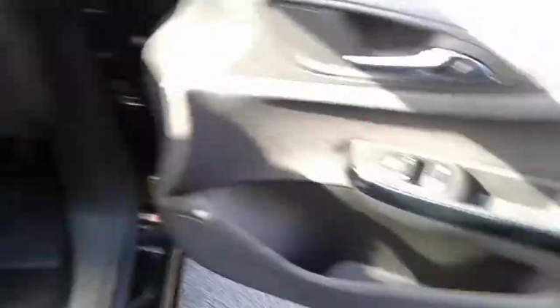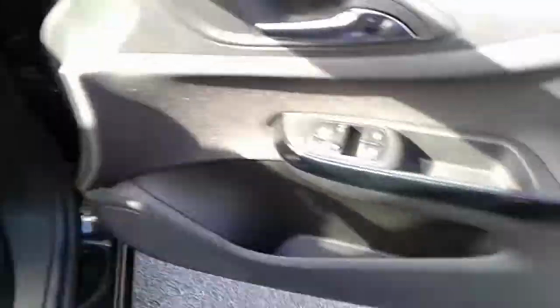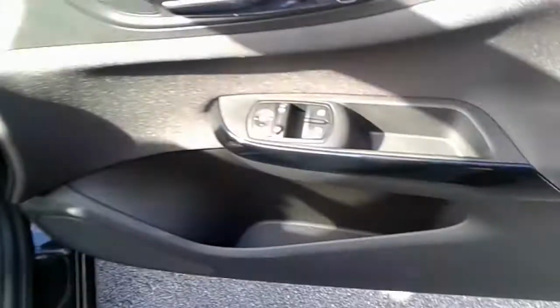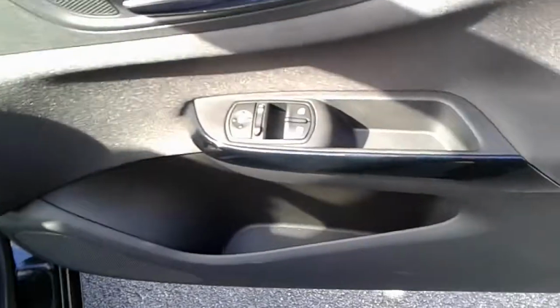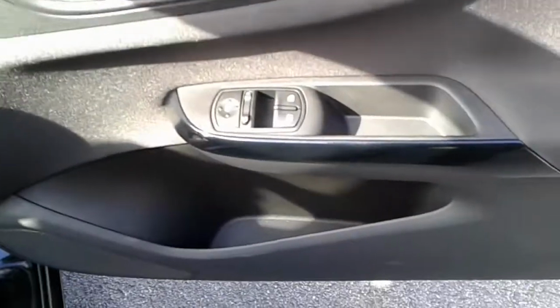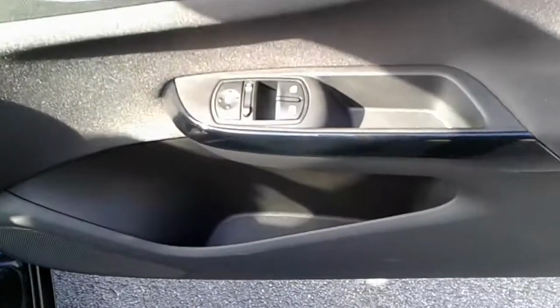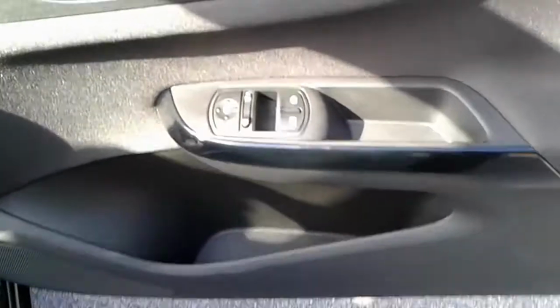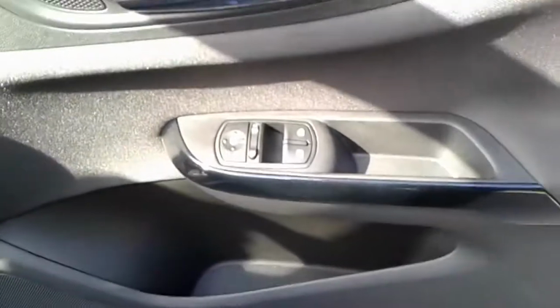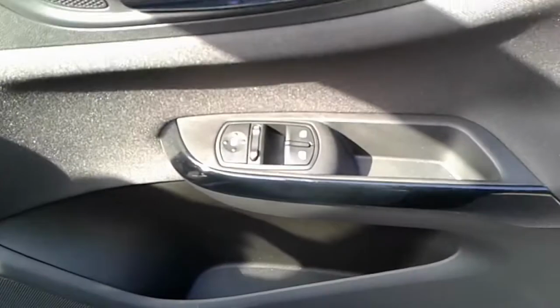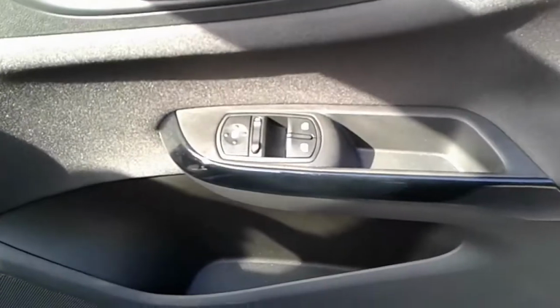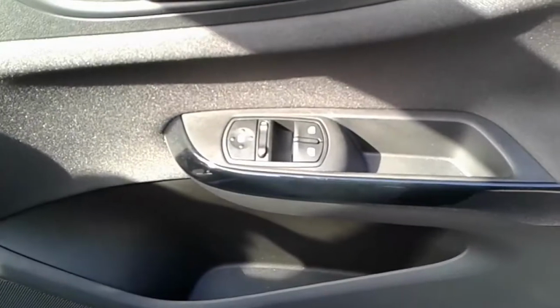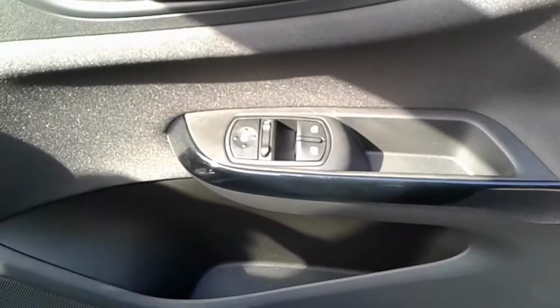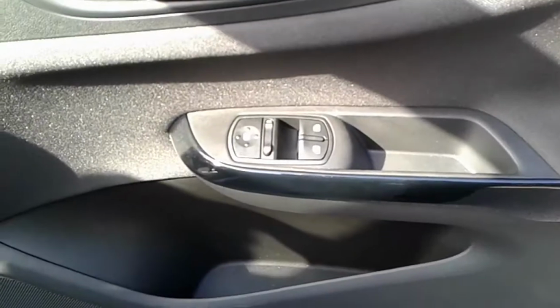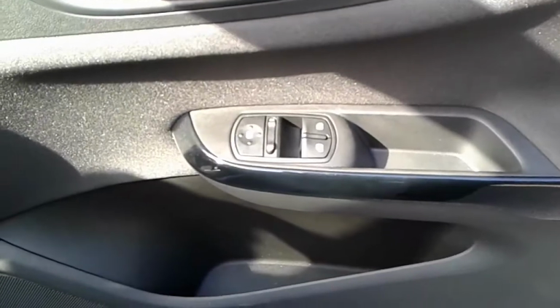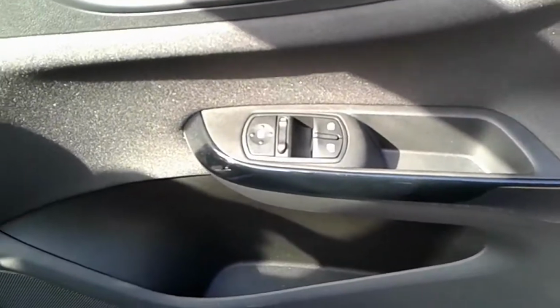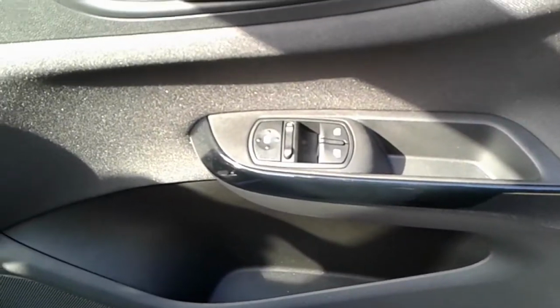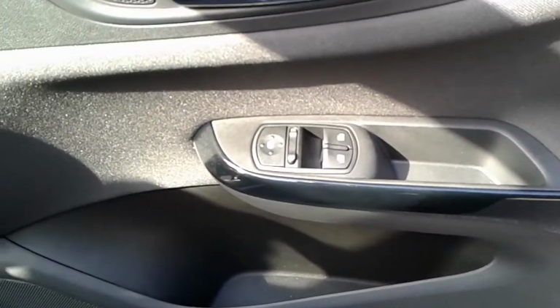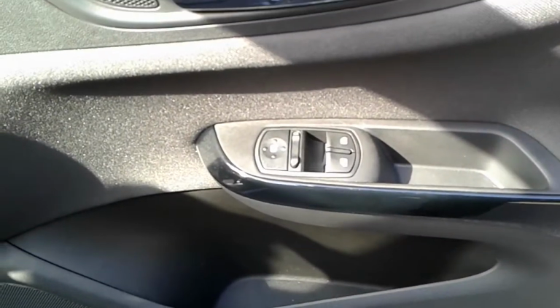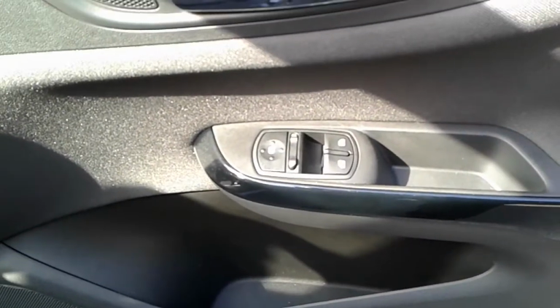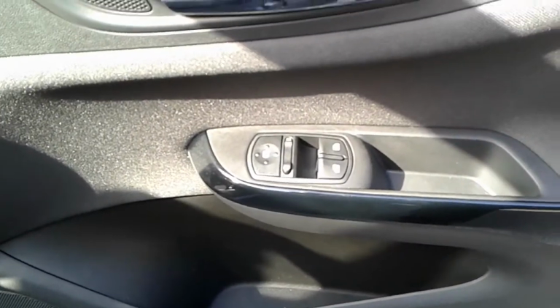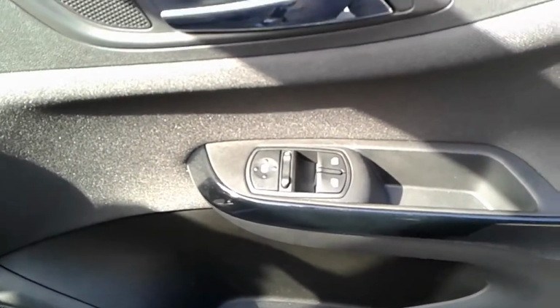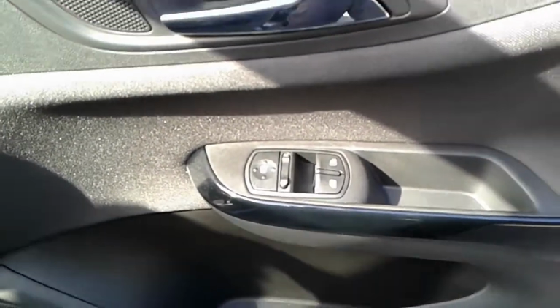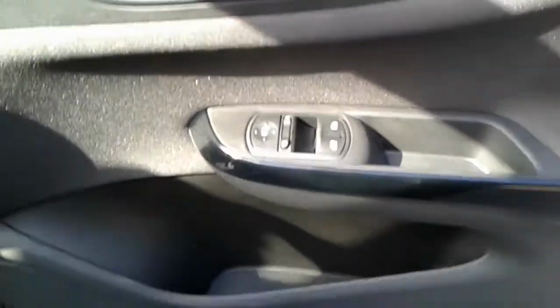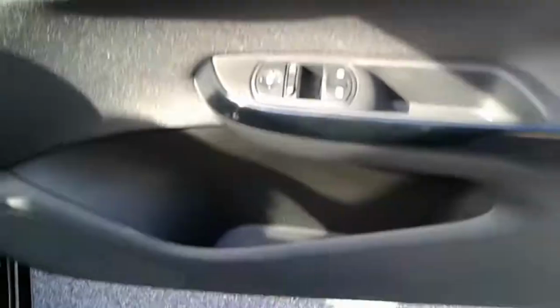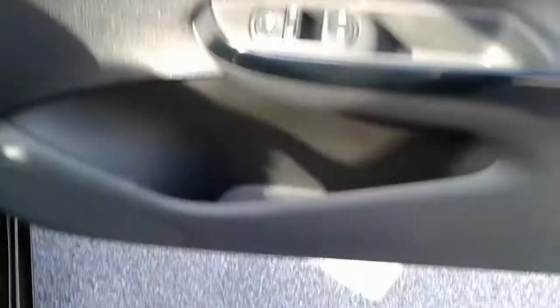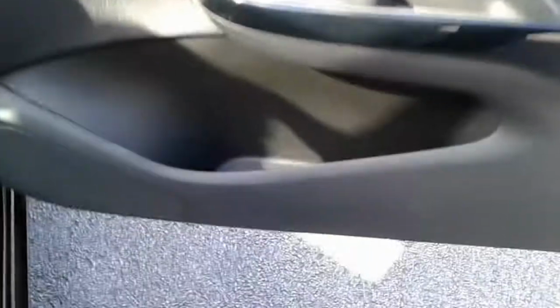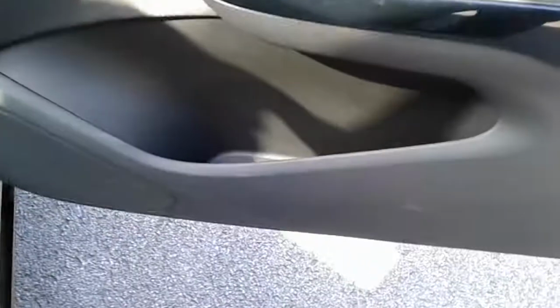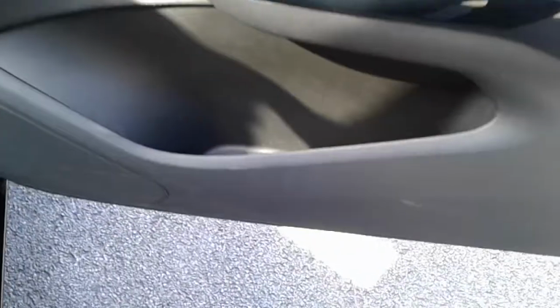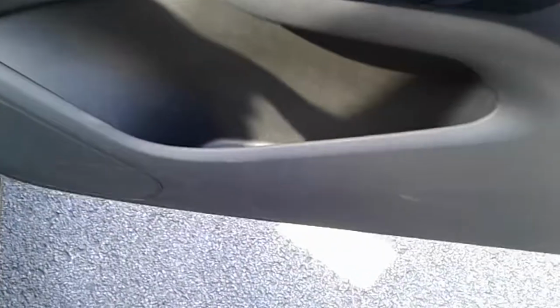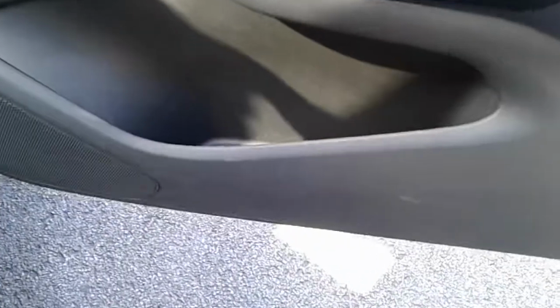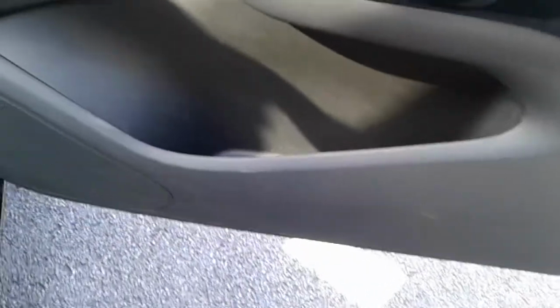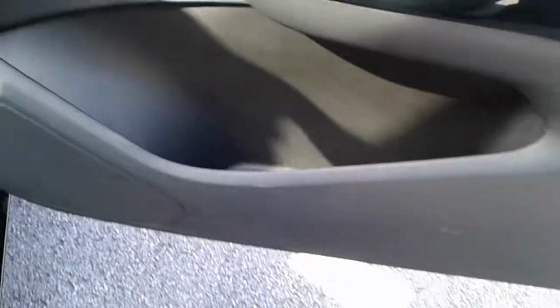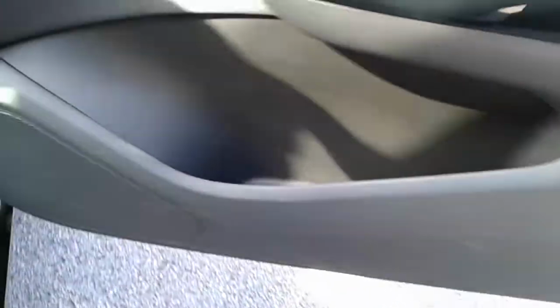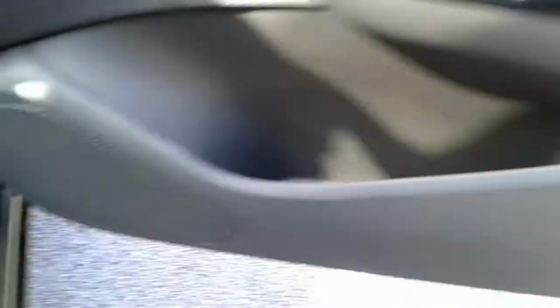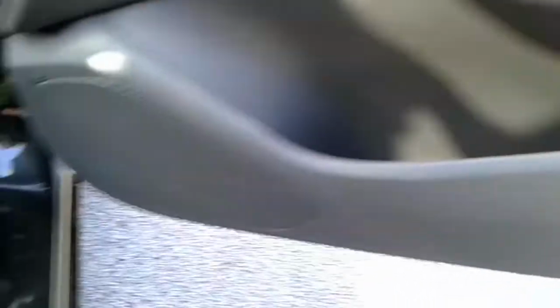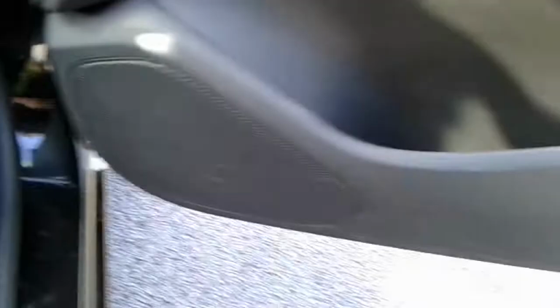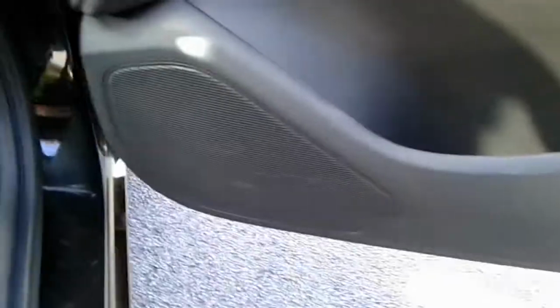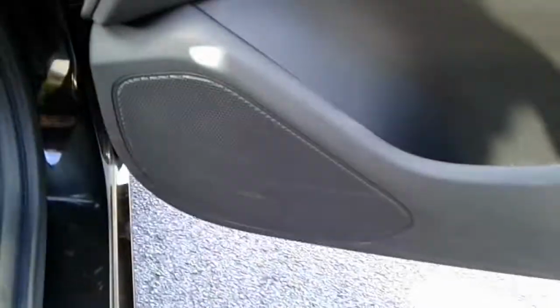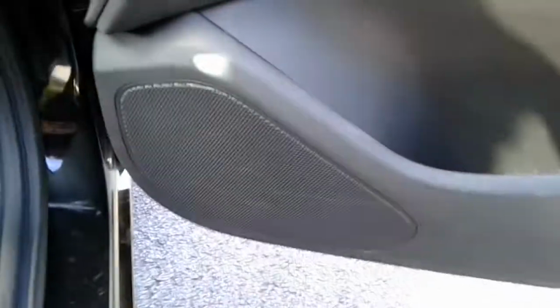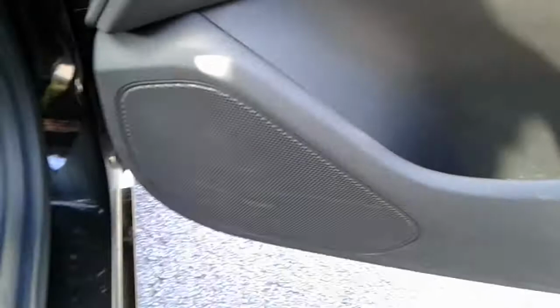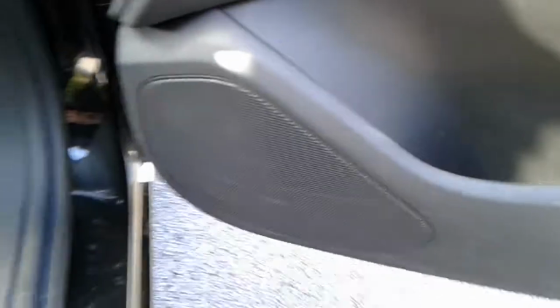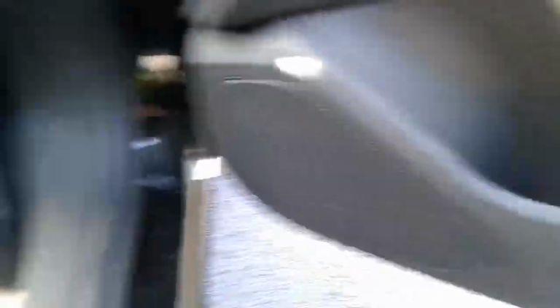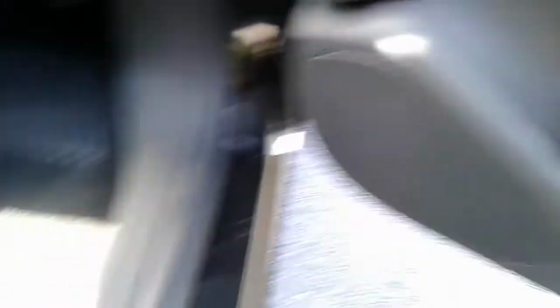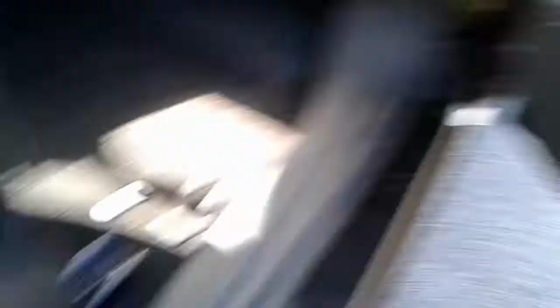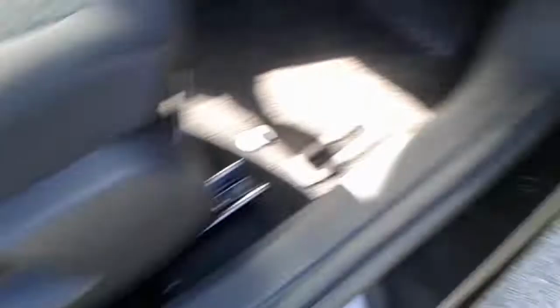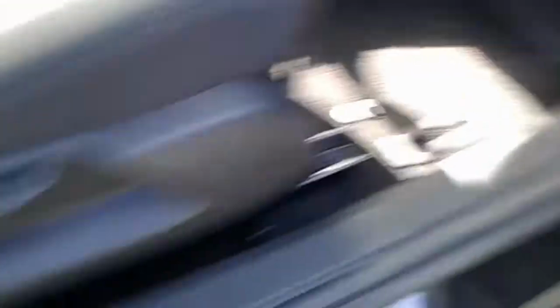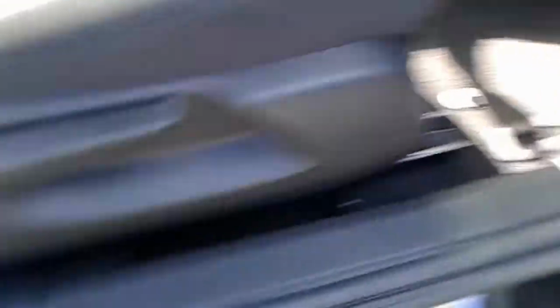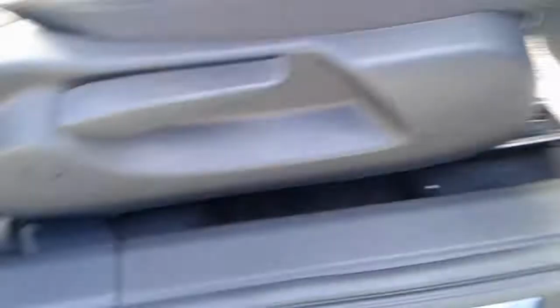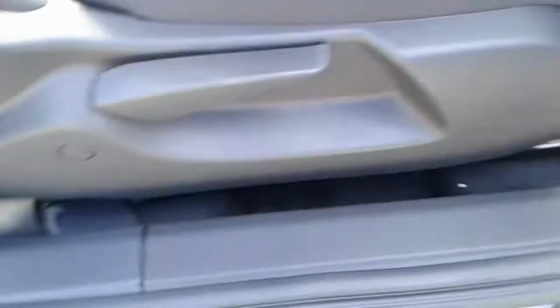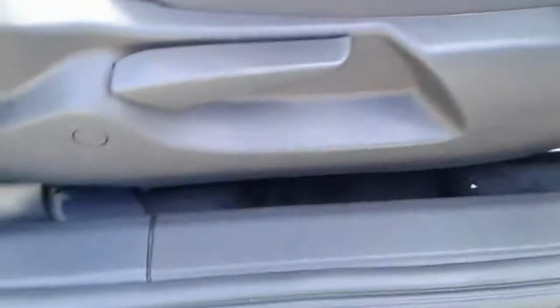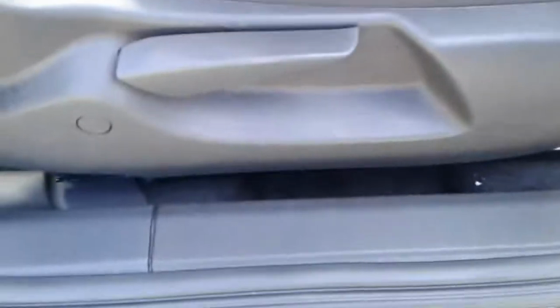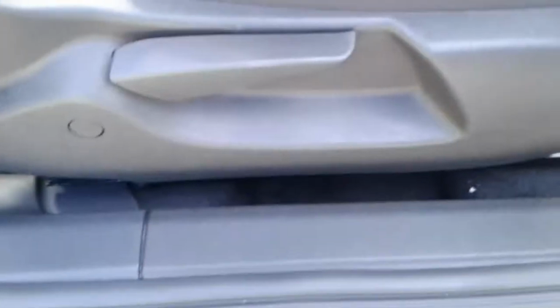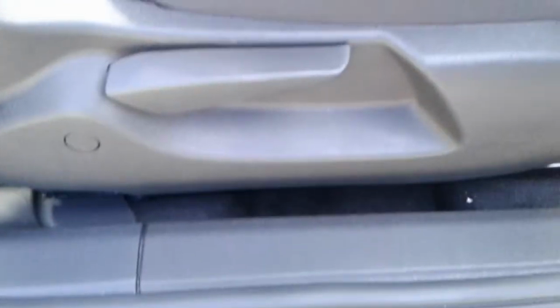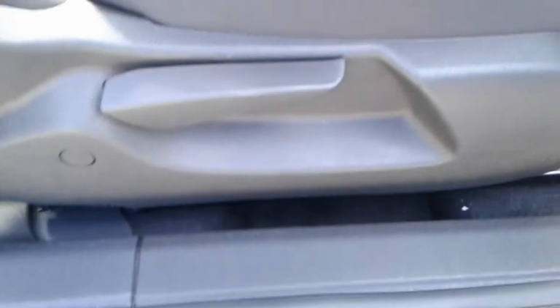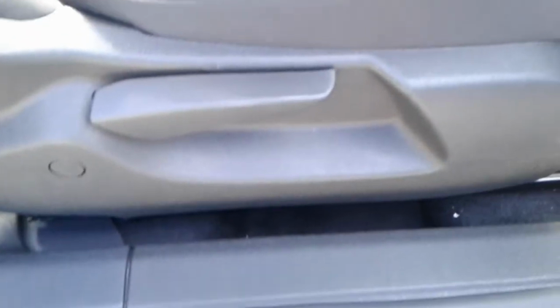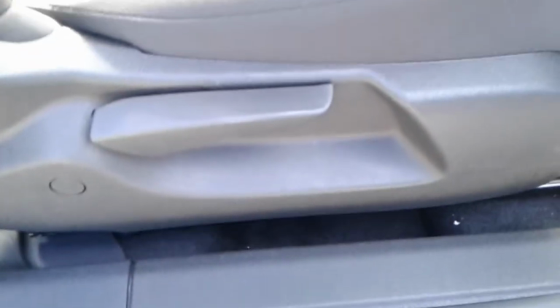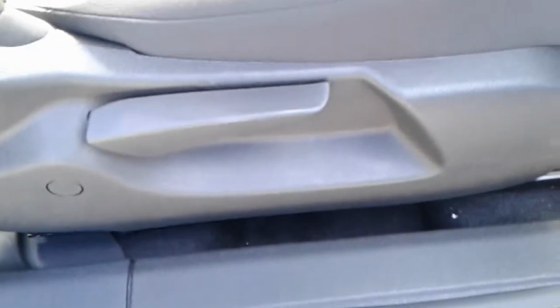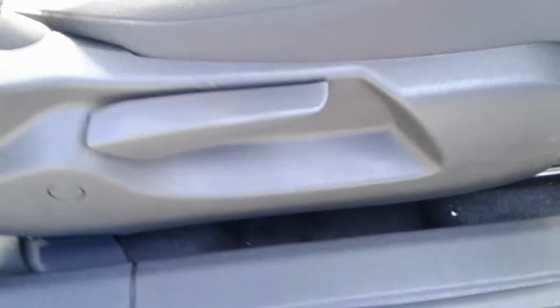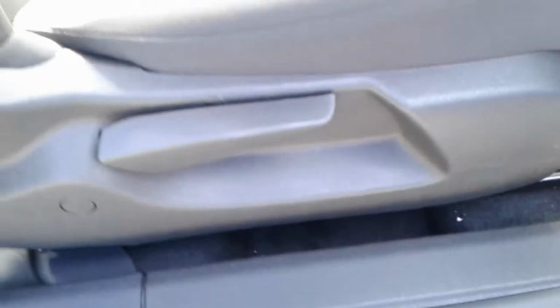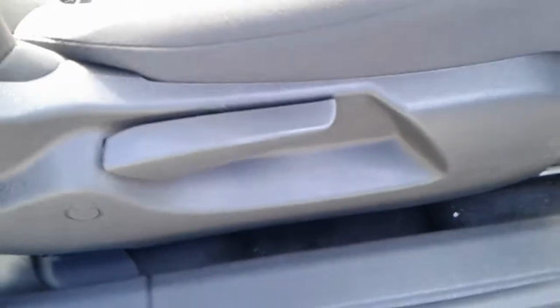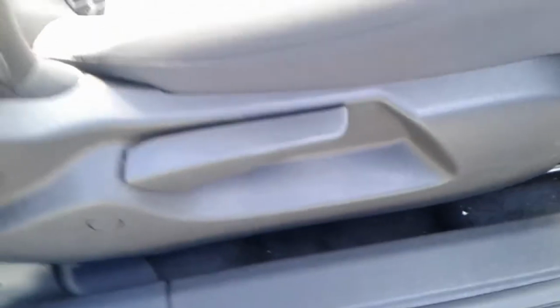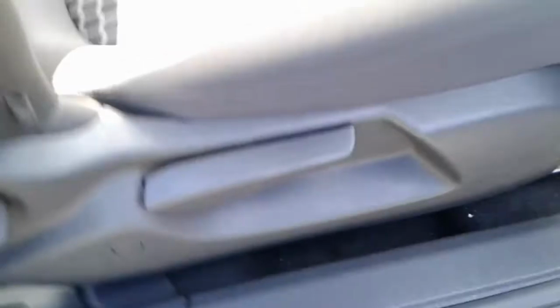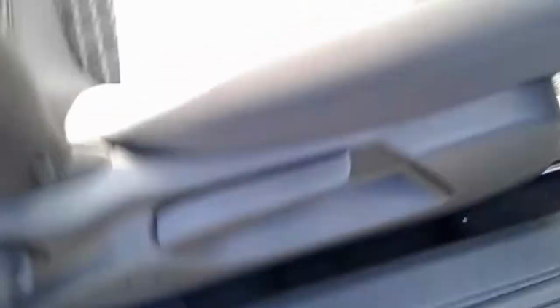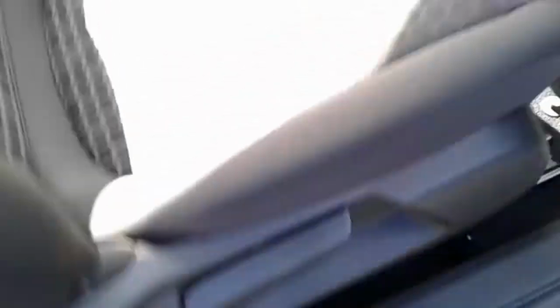There are front electric windows and electric wing mirrors, a large storage pocket and door speaker, and a height adjuster on the driver's seat.